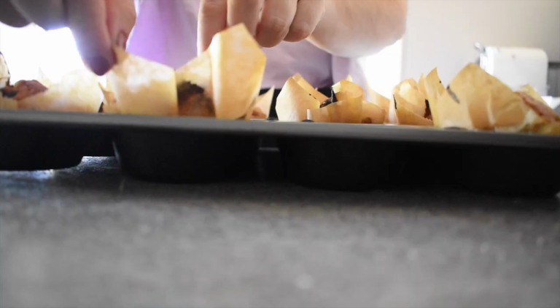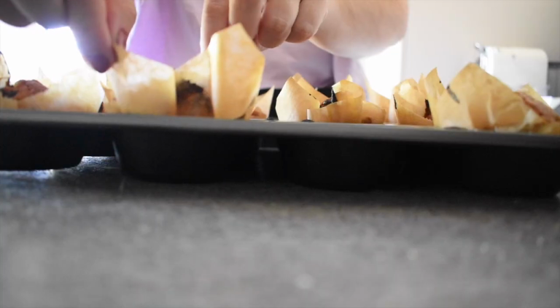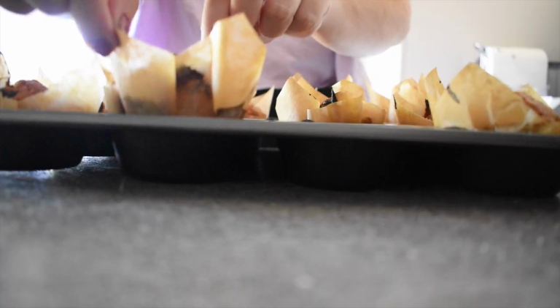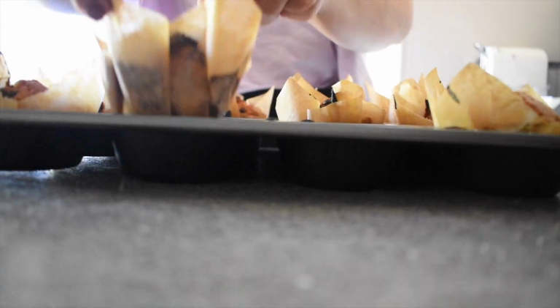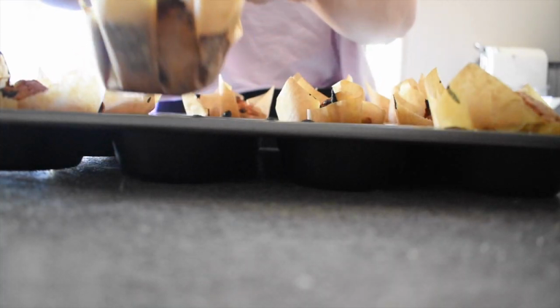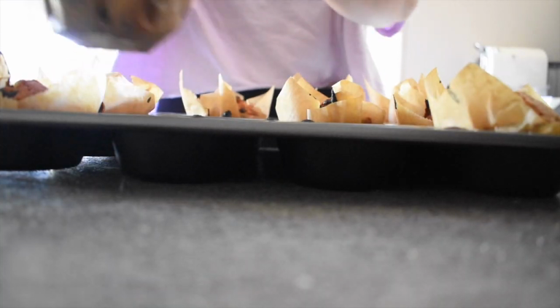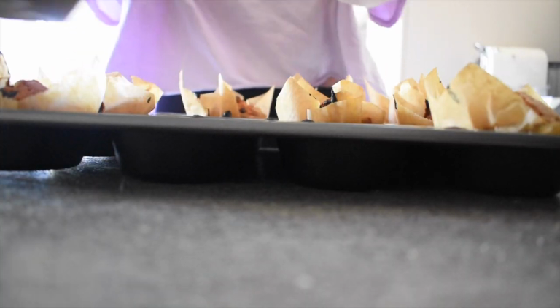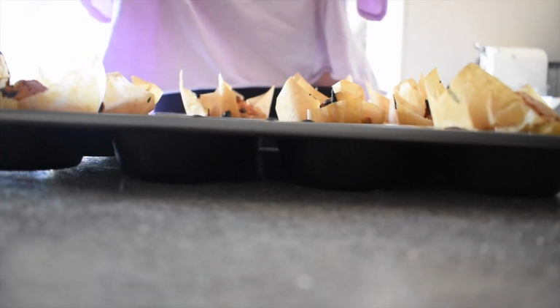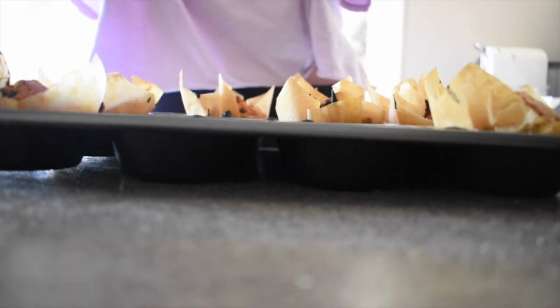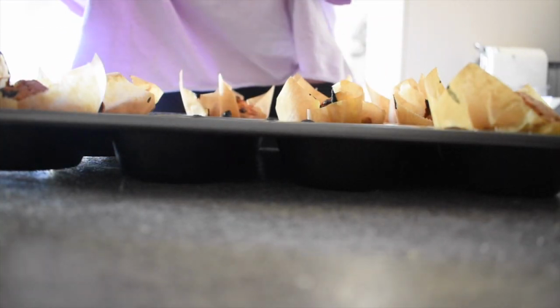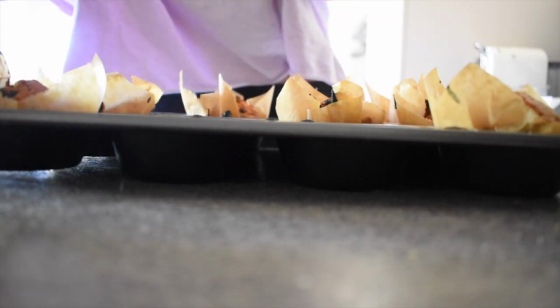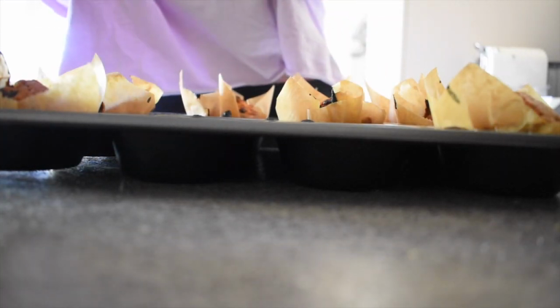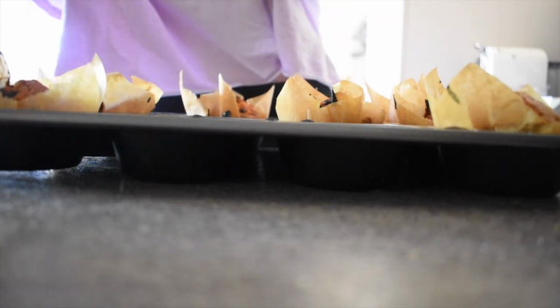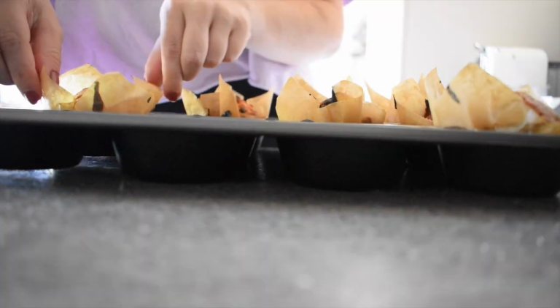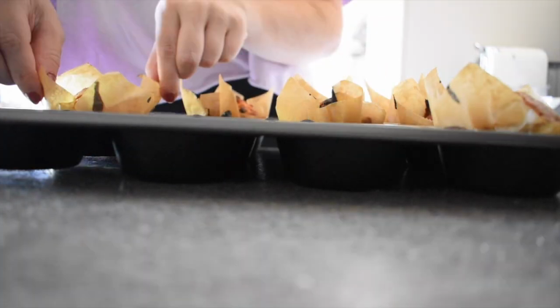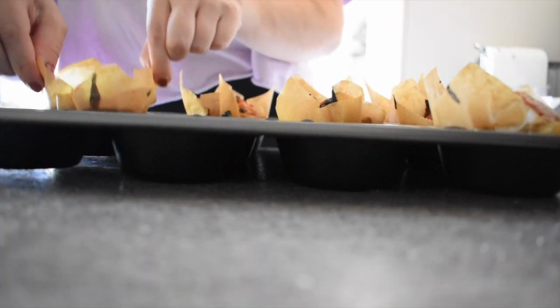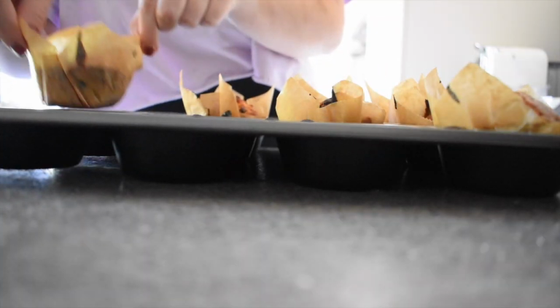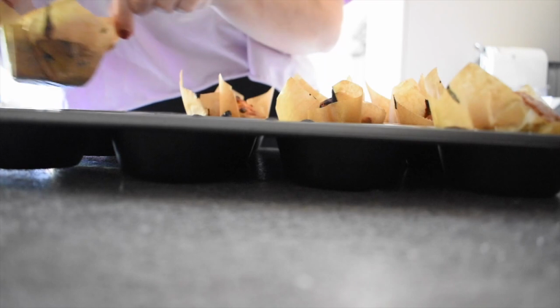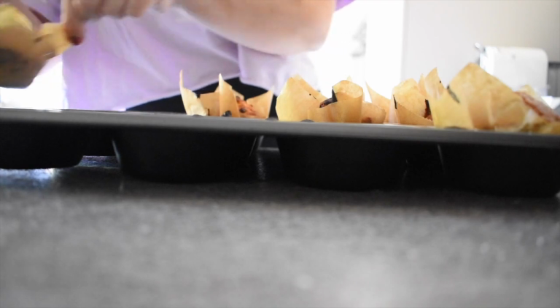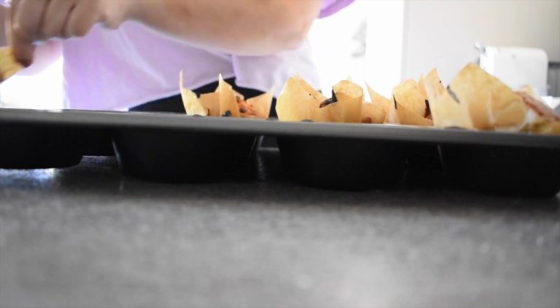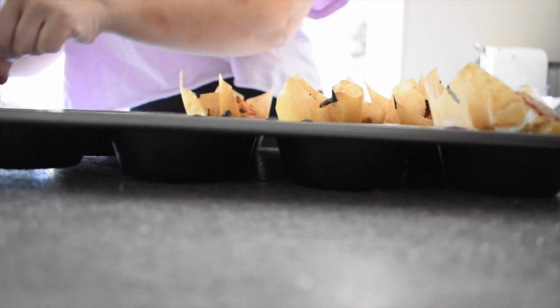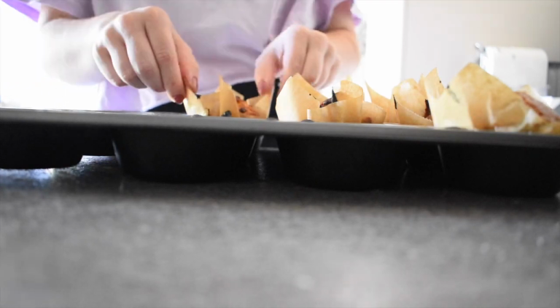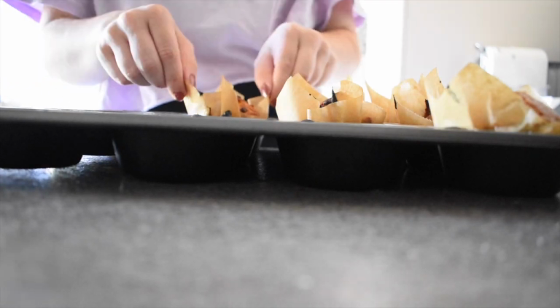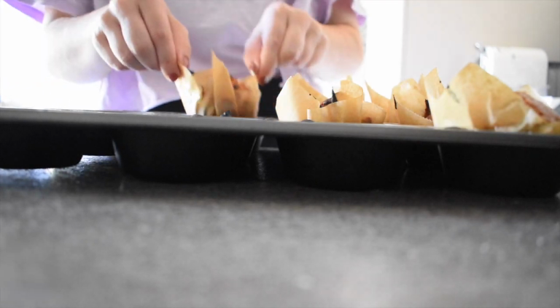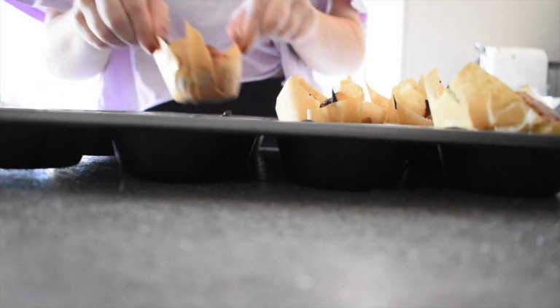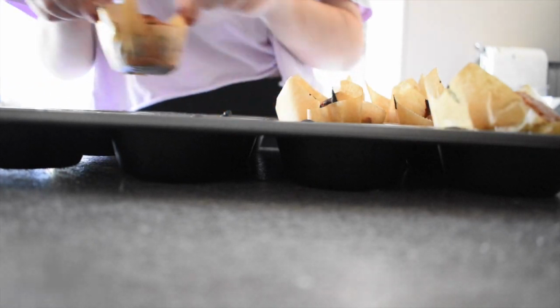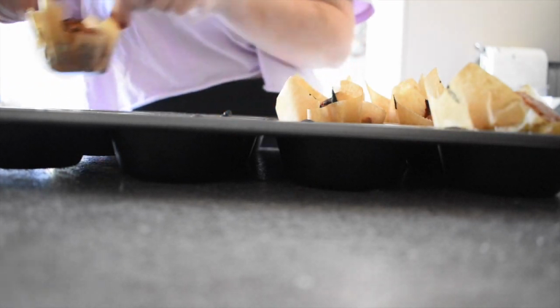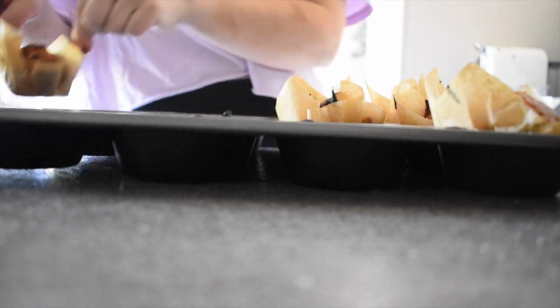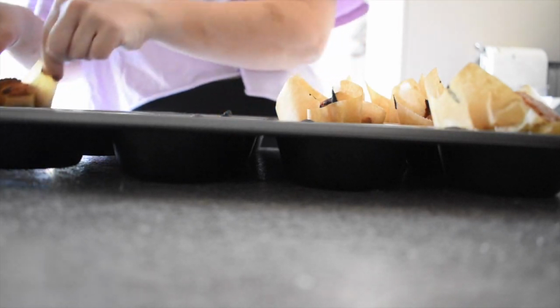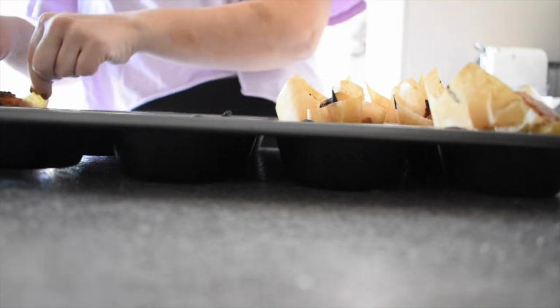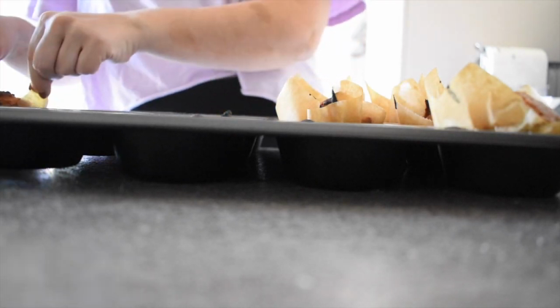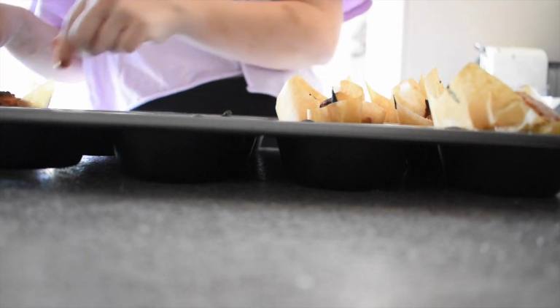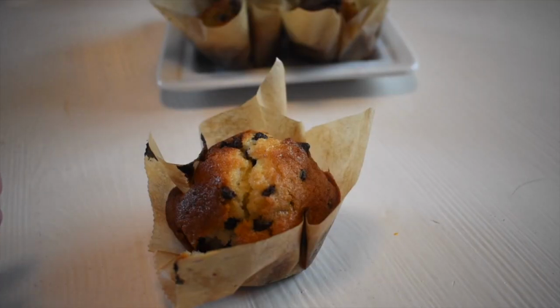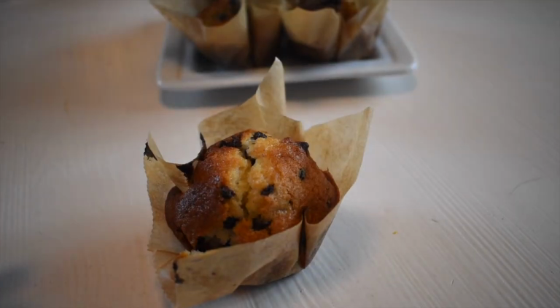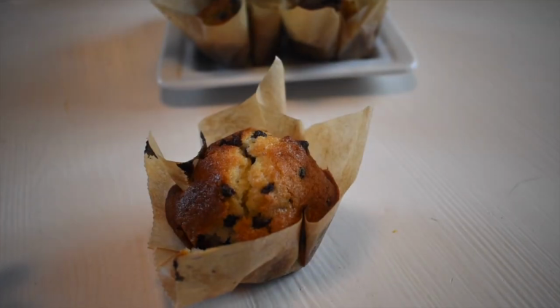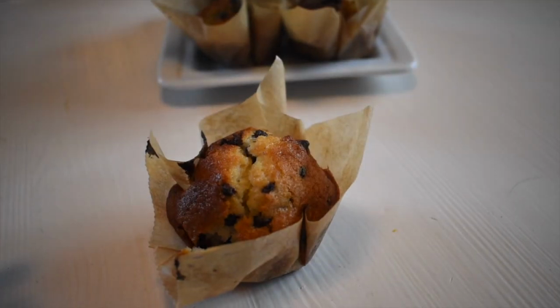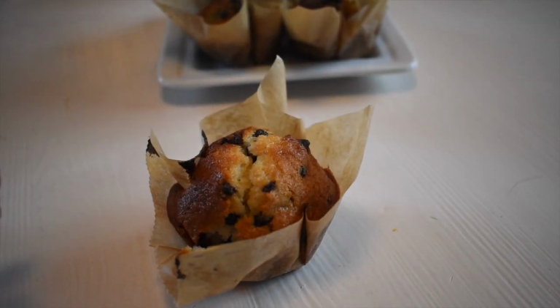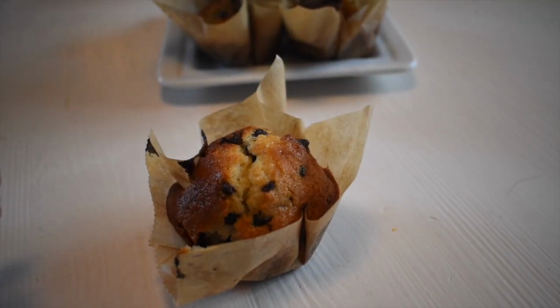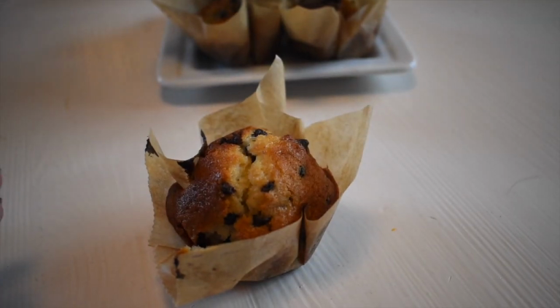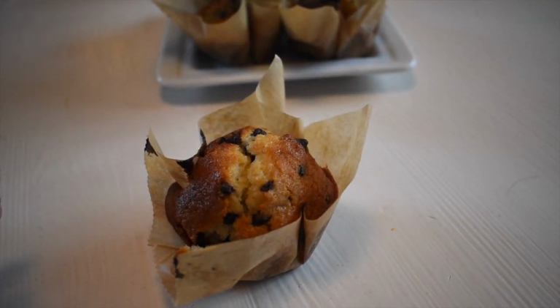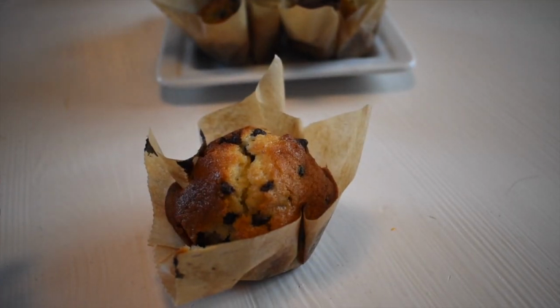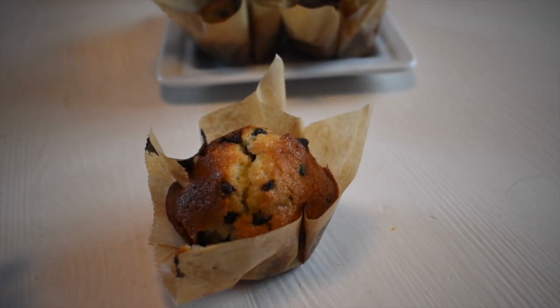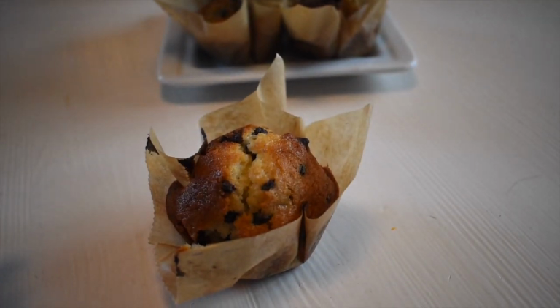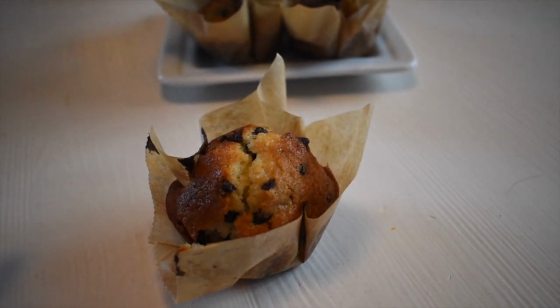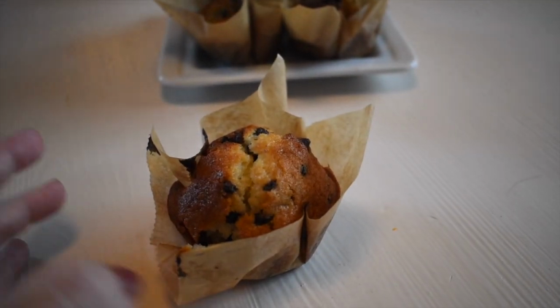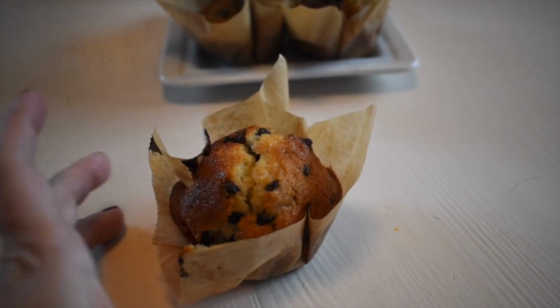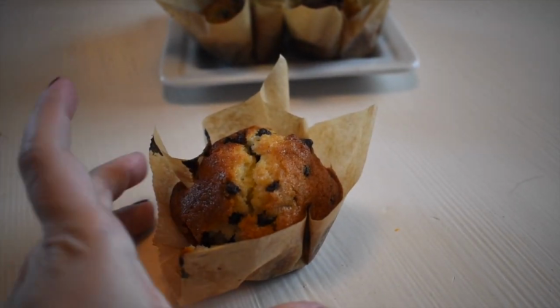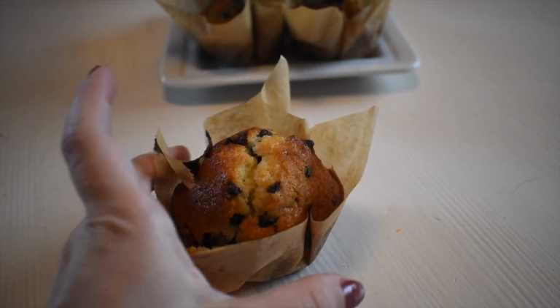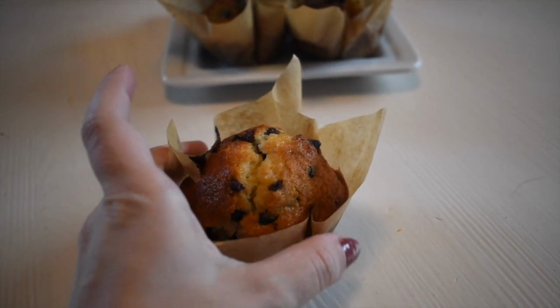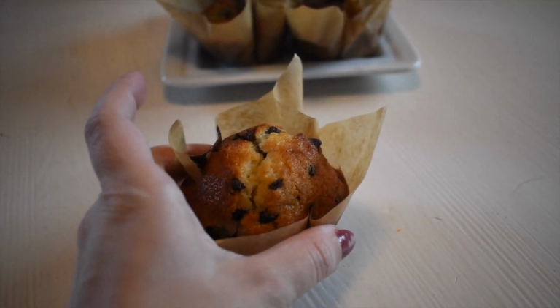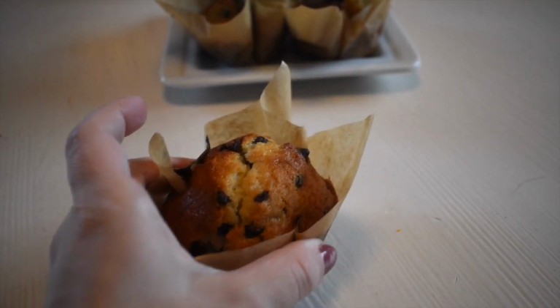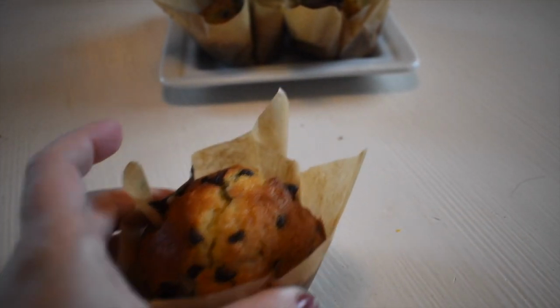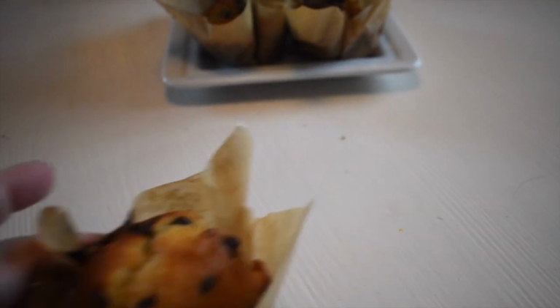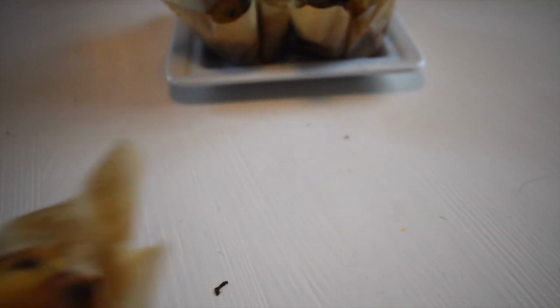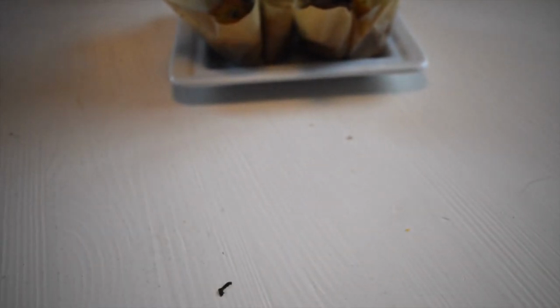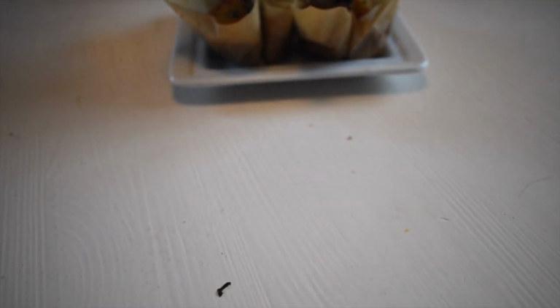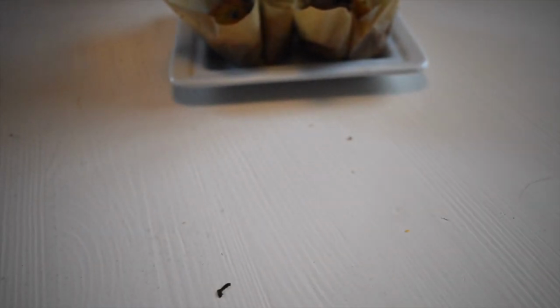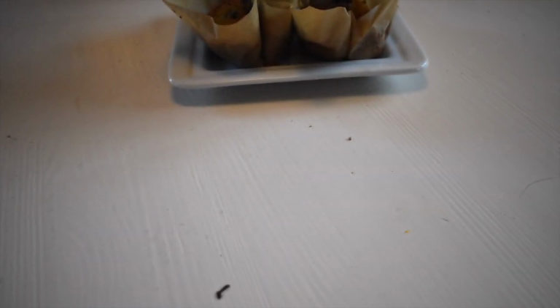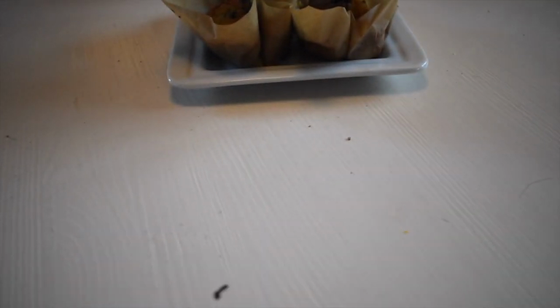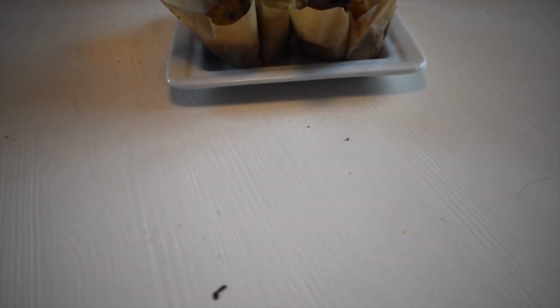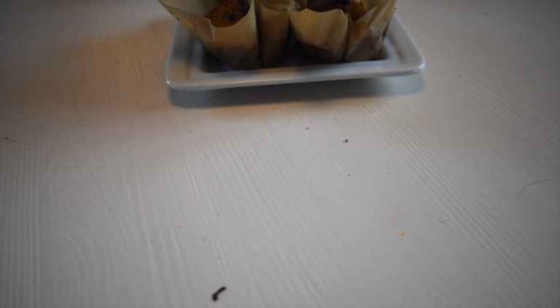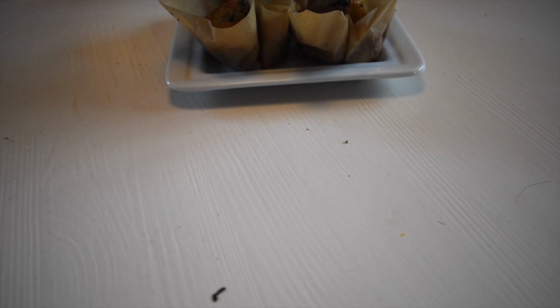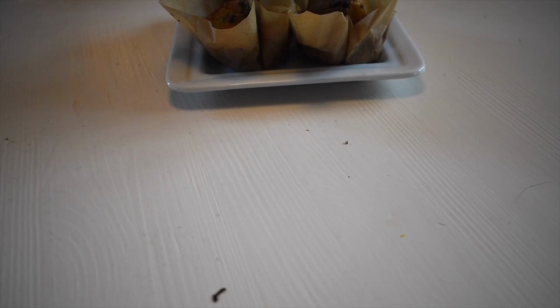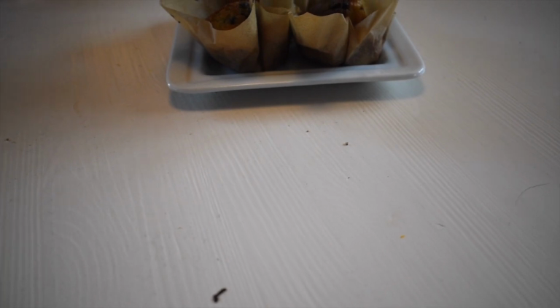I hope you guys enjoy this recipe. If you end up making it, let me know down in the comments, and I'll see you next time. Bye!